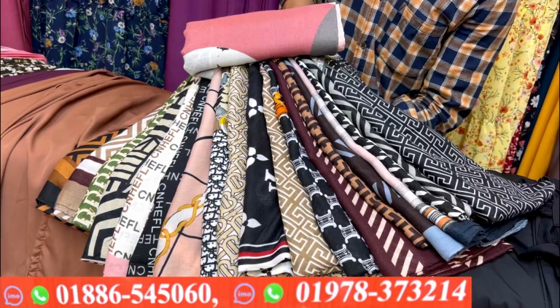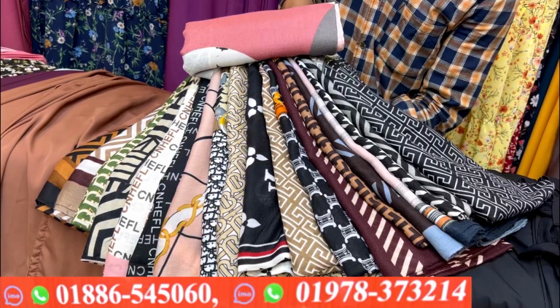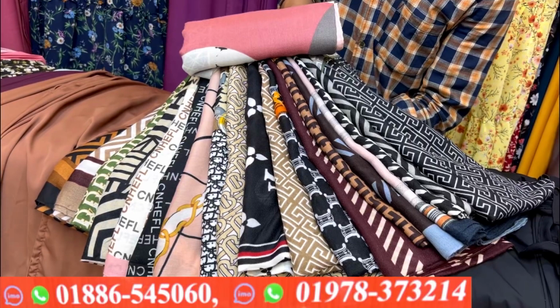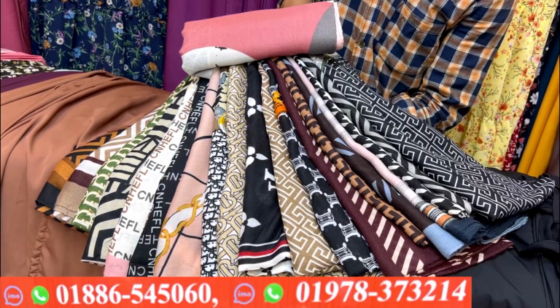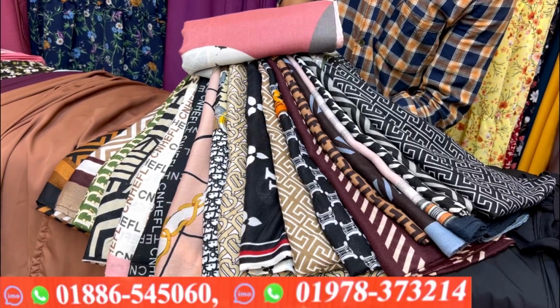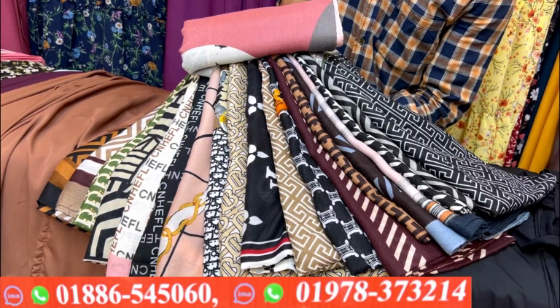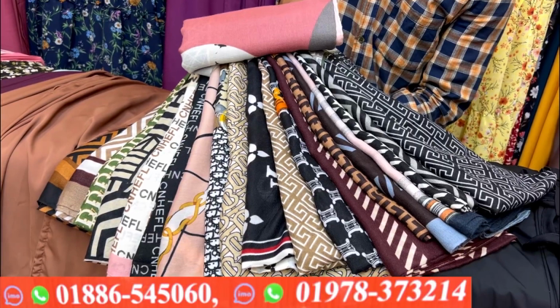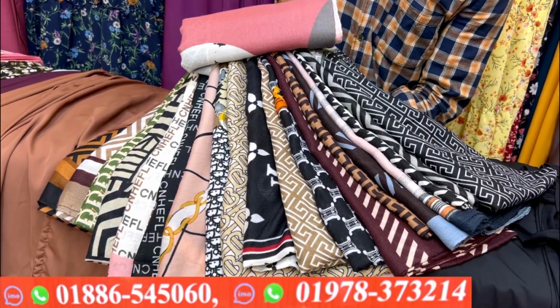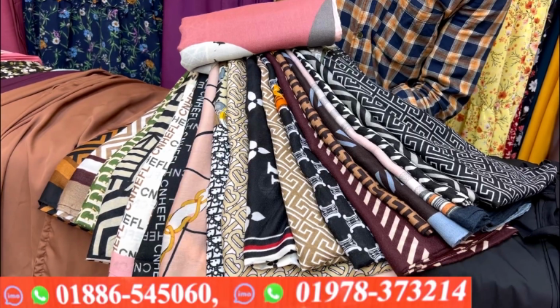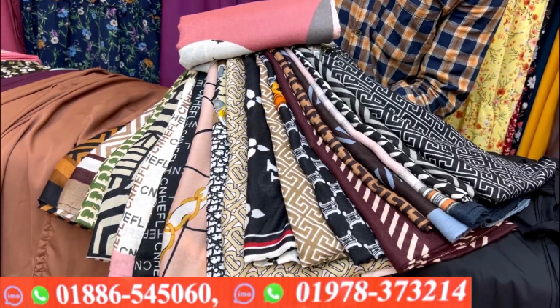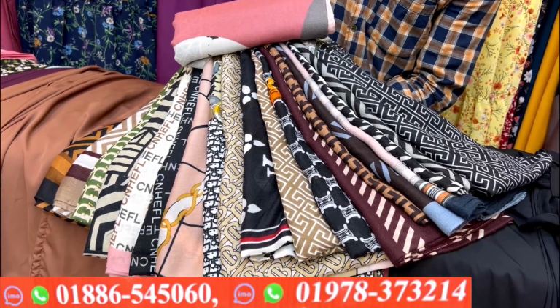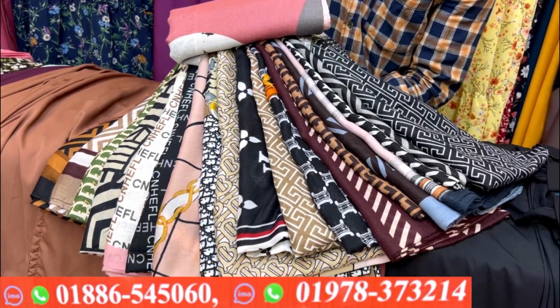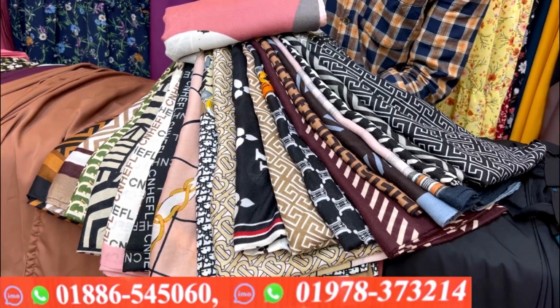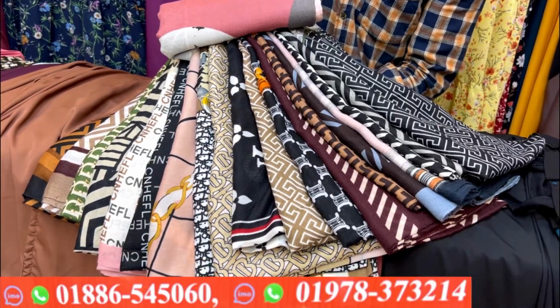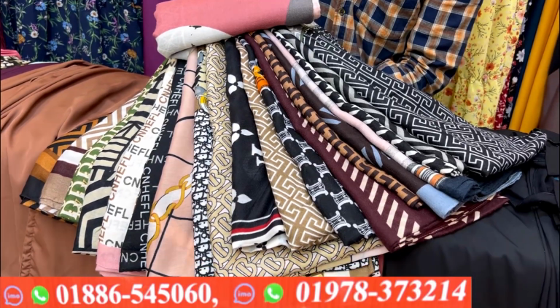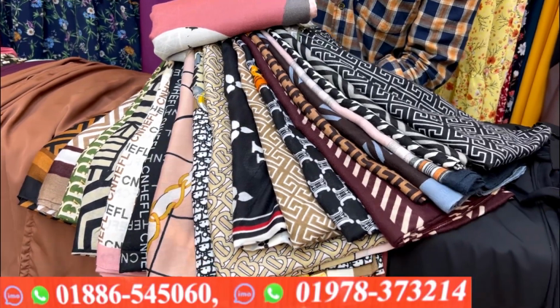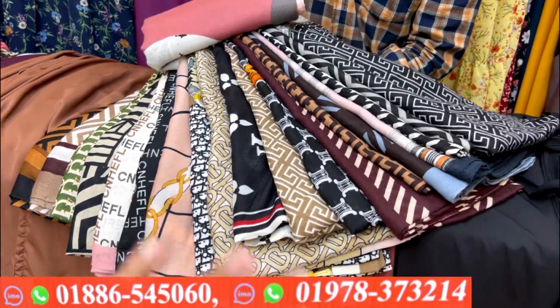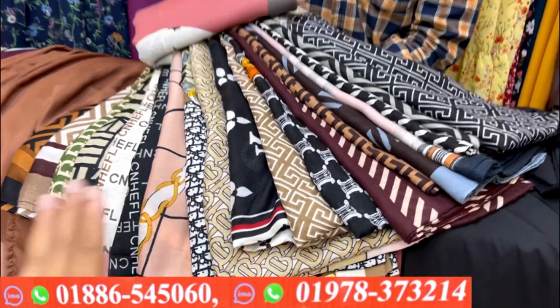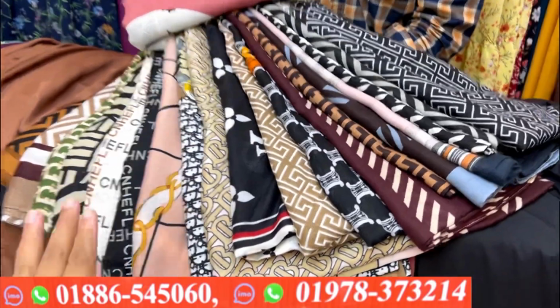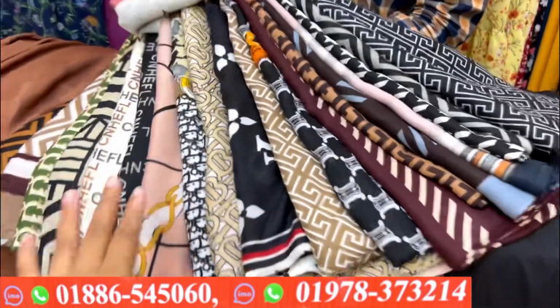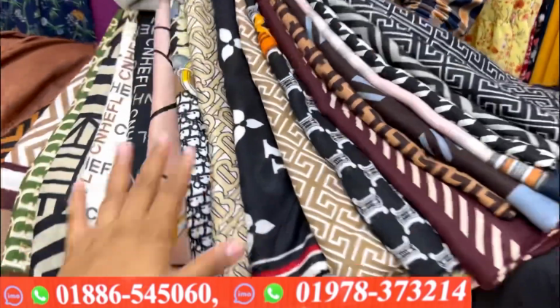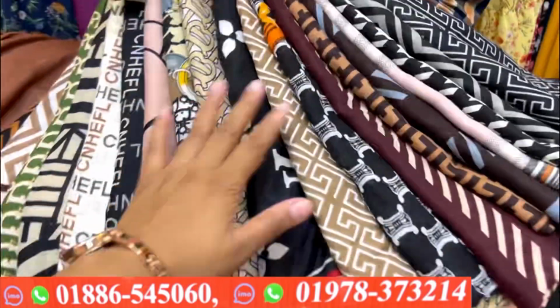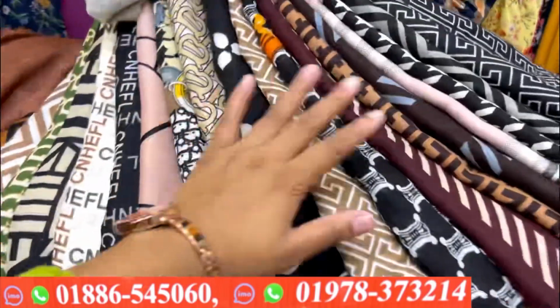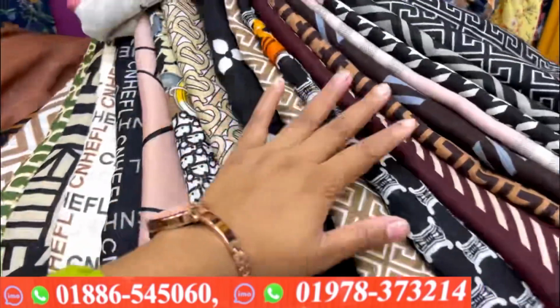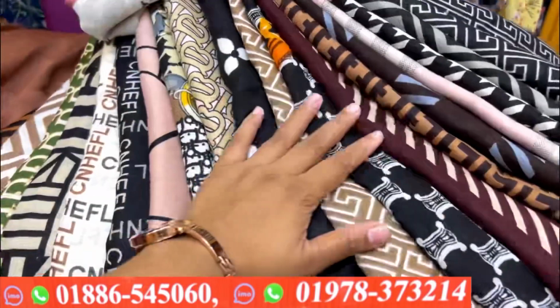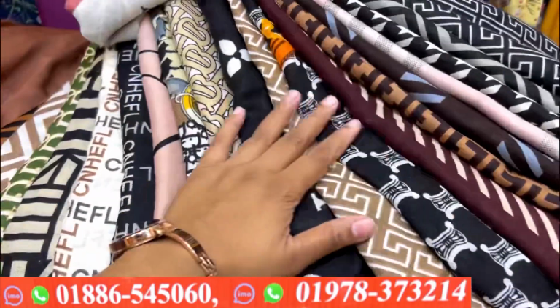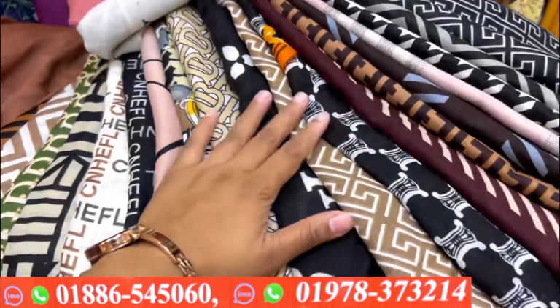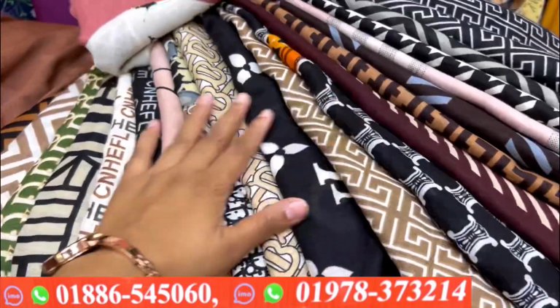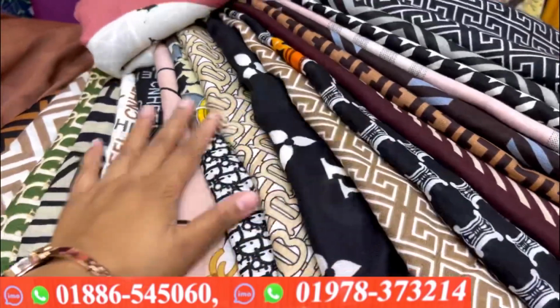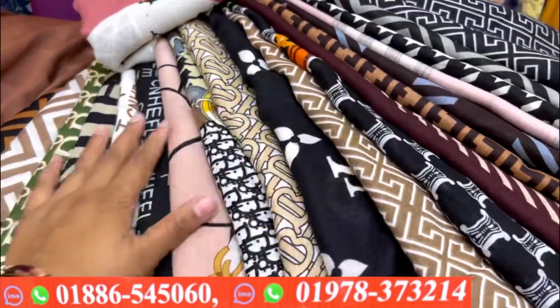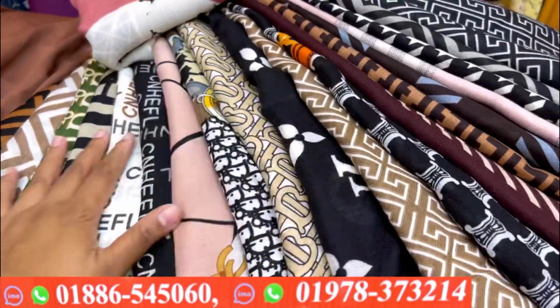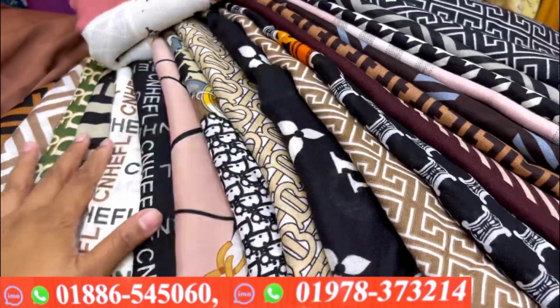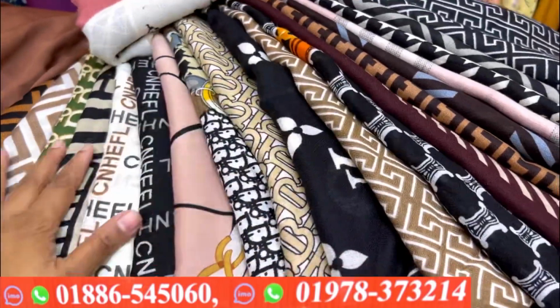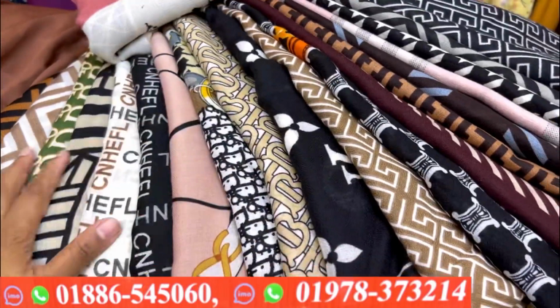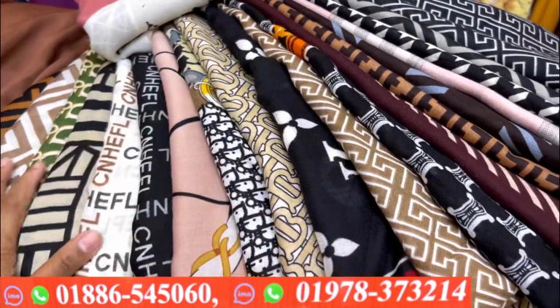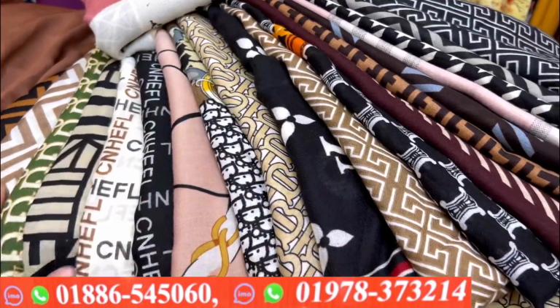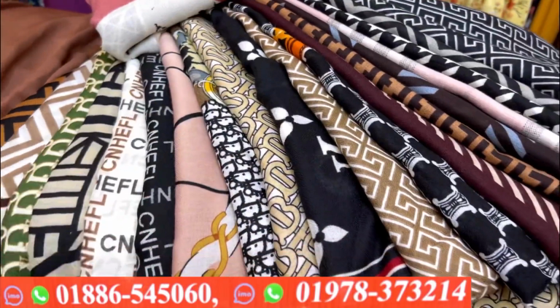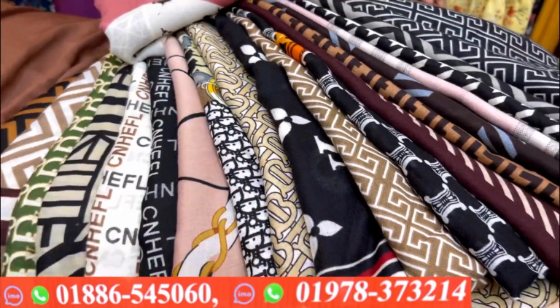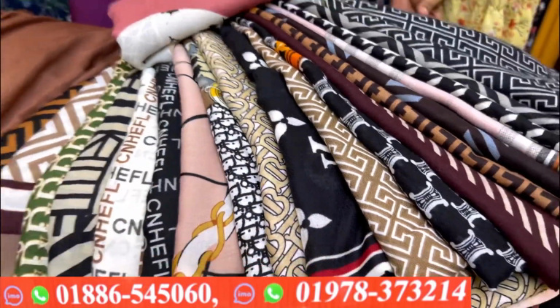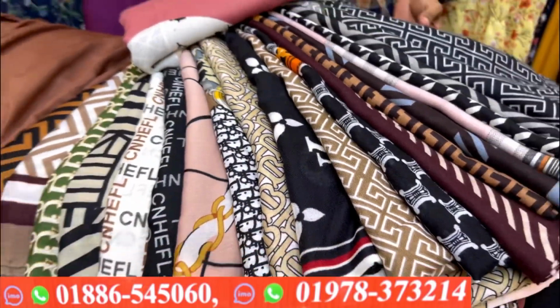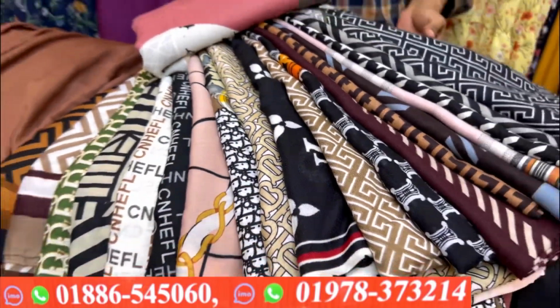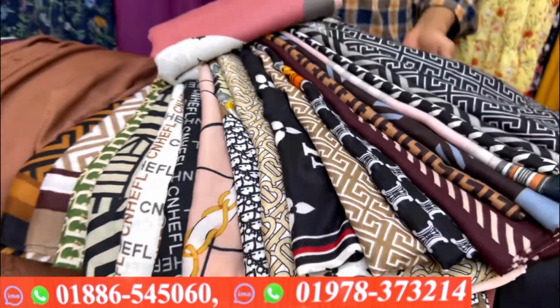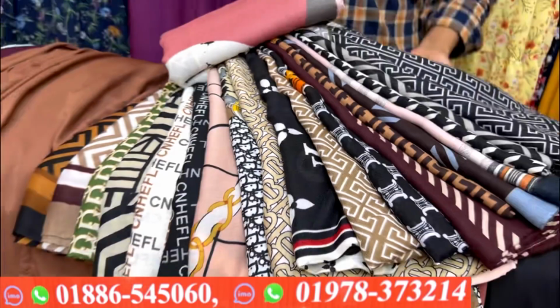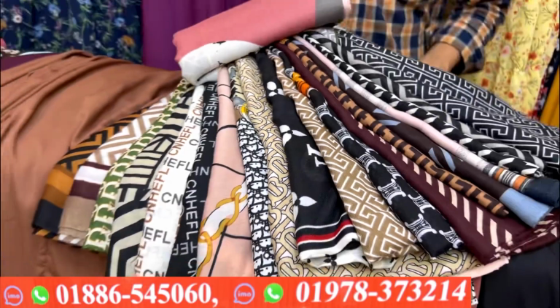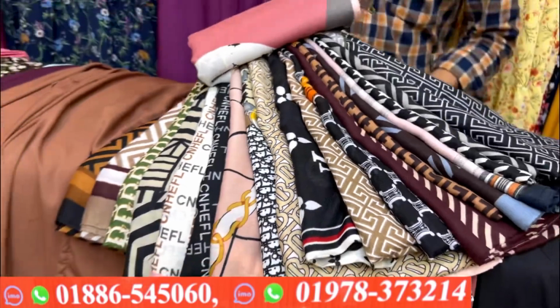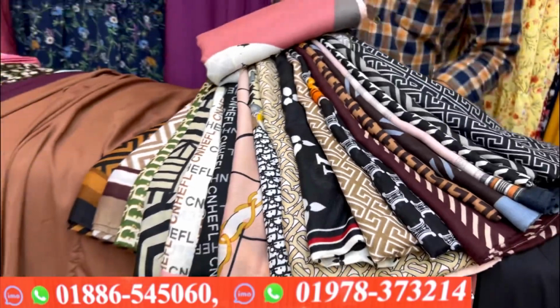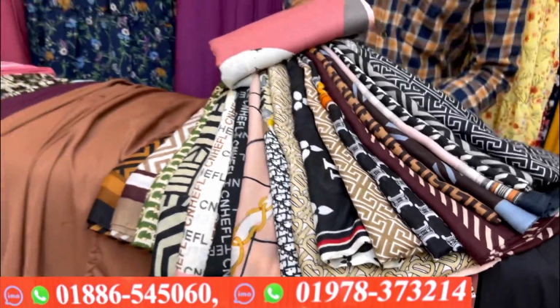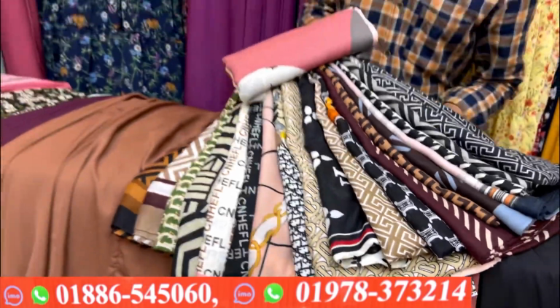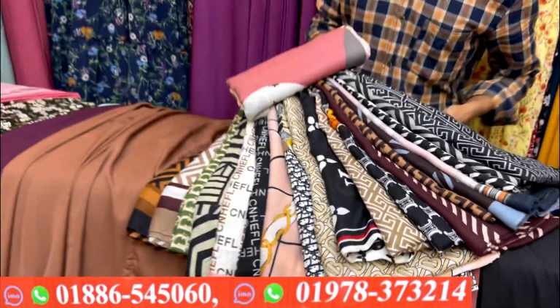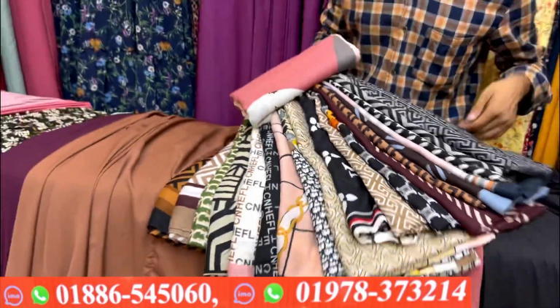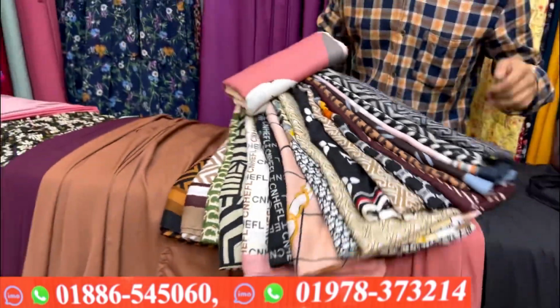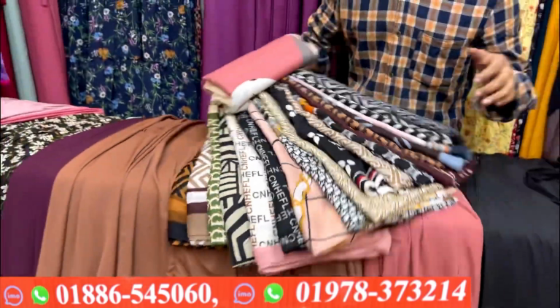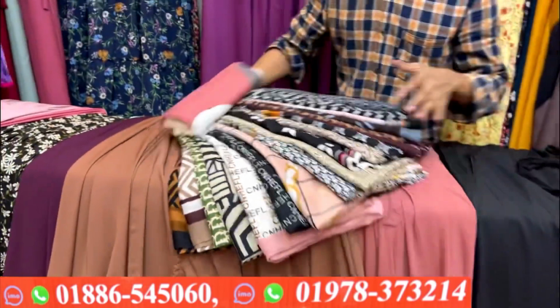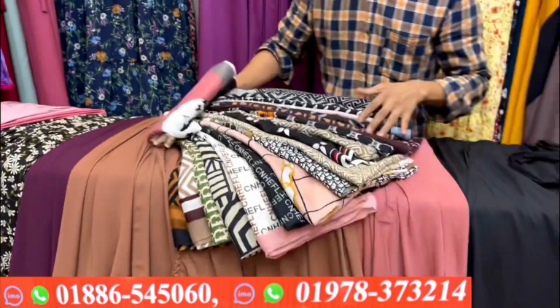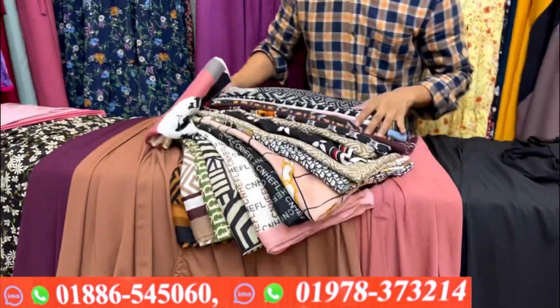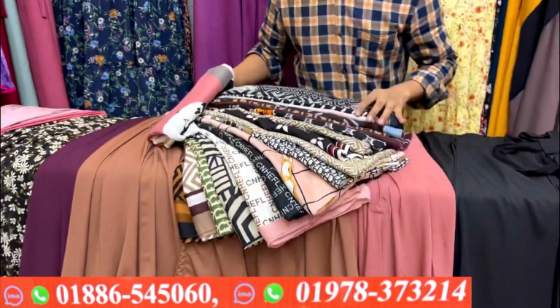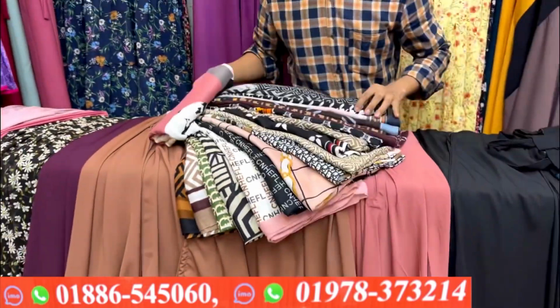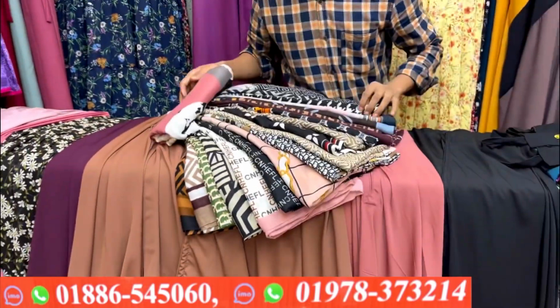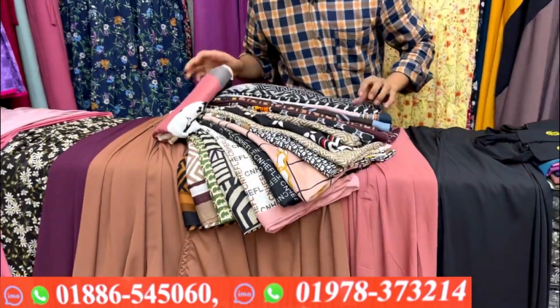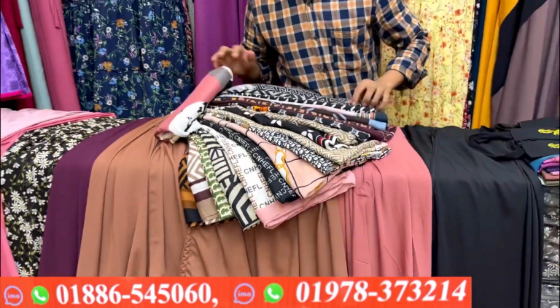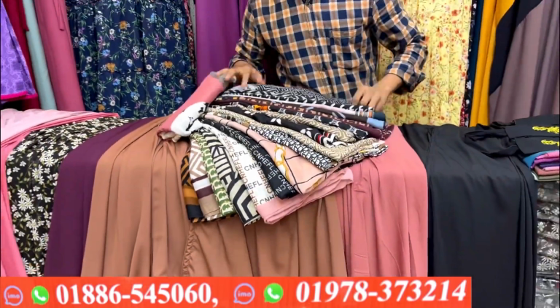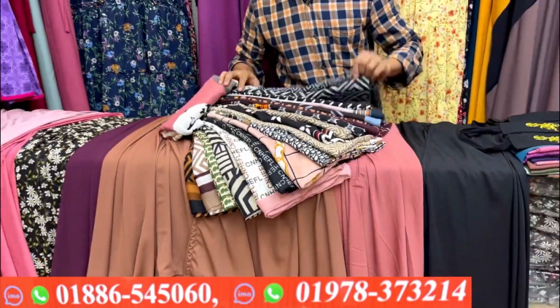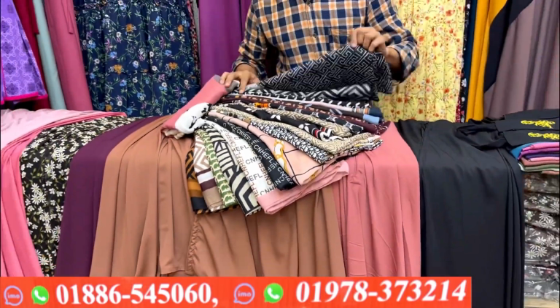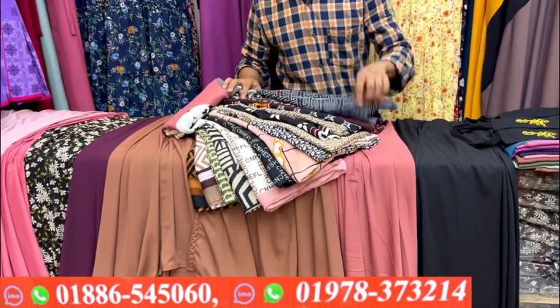Assalamualaikum, wearers. Welcome back to my channel, Shopping Guide. I have been watching this fashion book, and I have a nice Harvest collection.